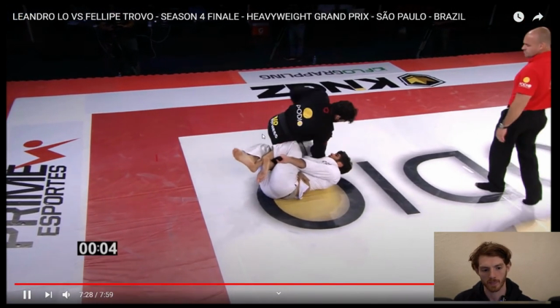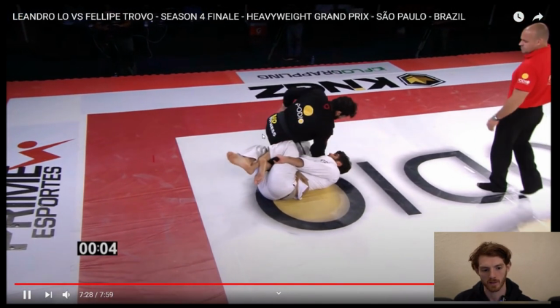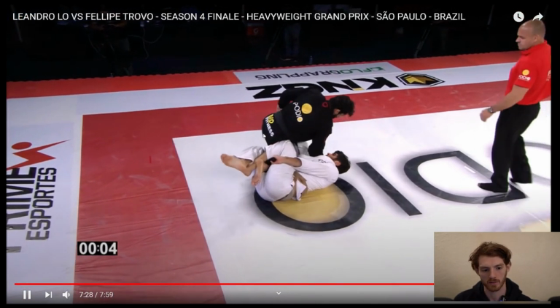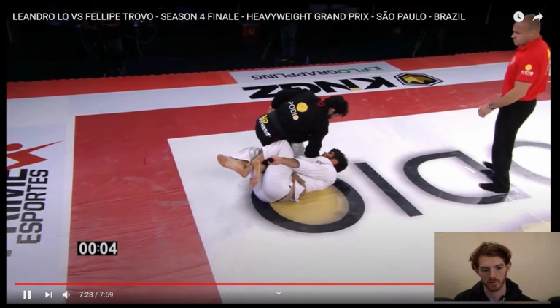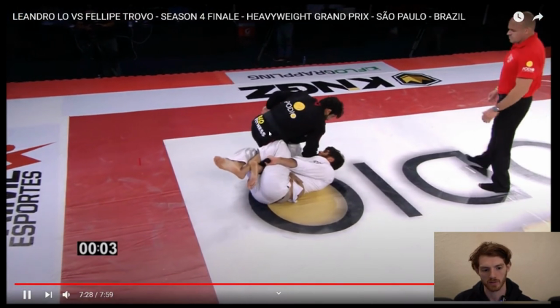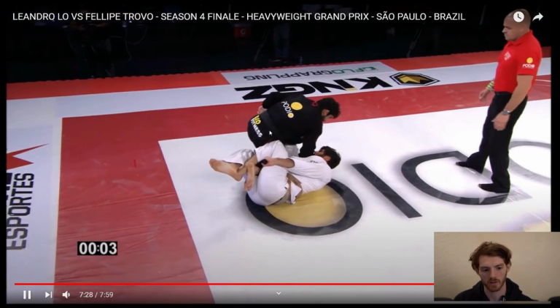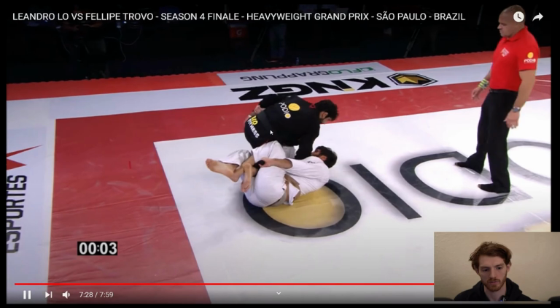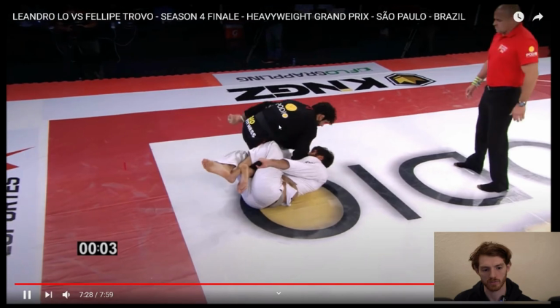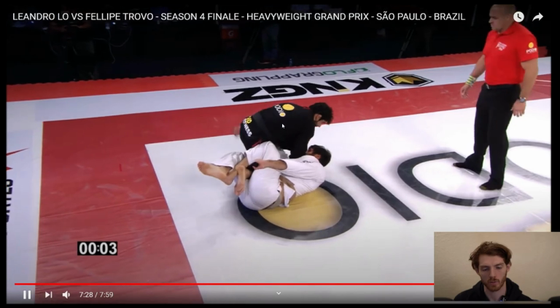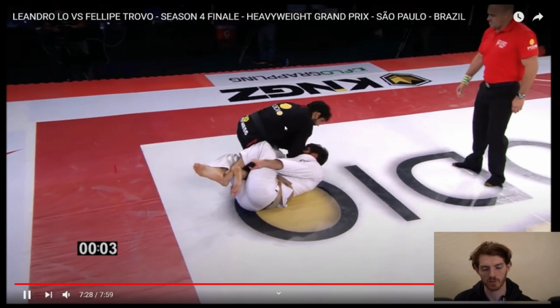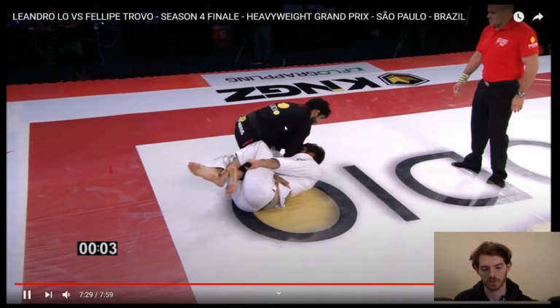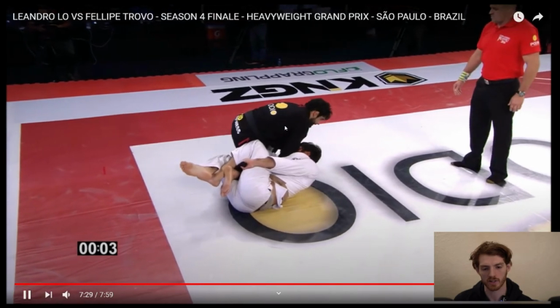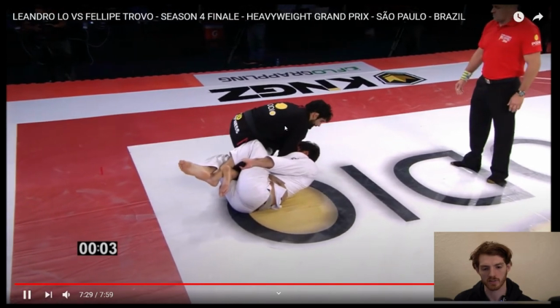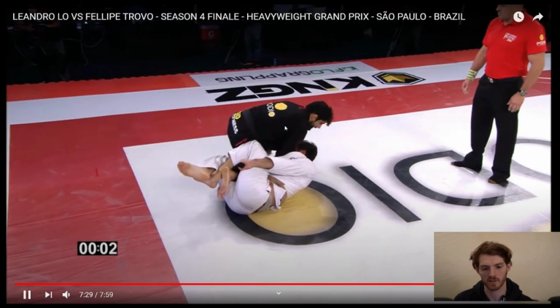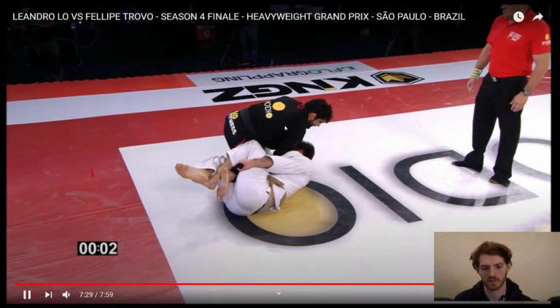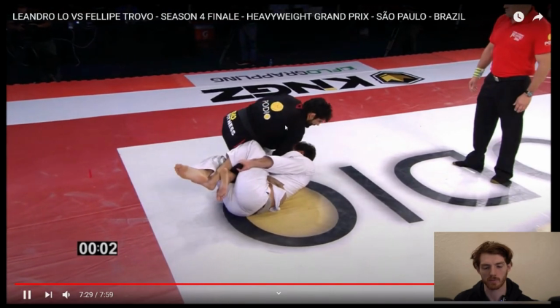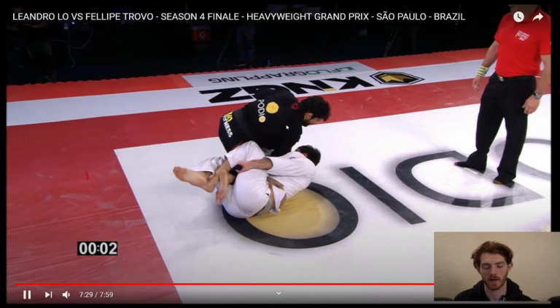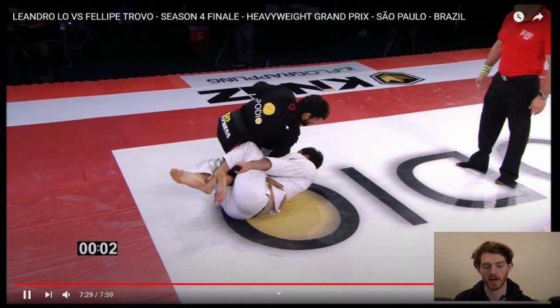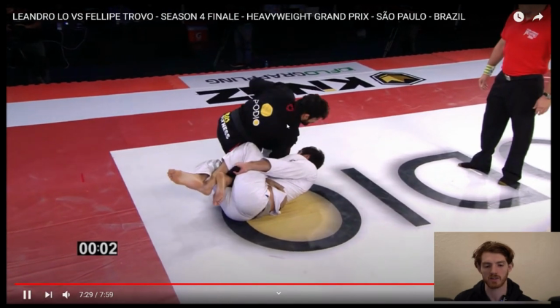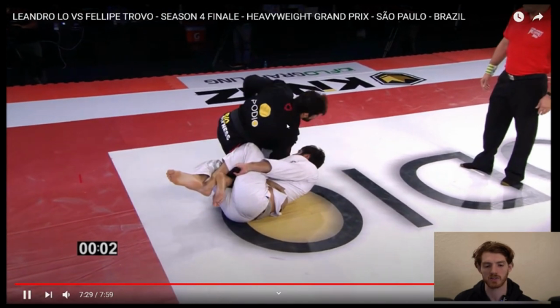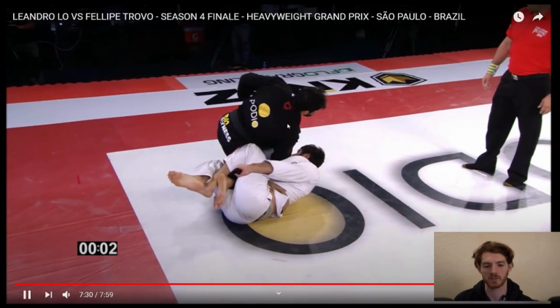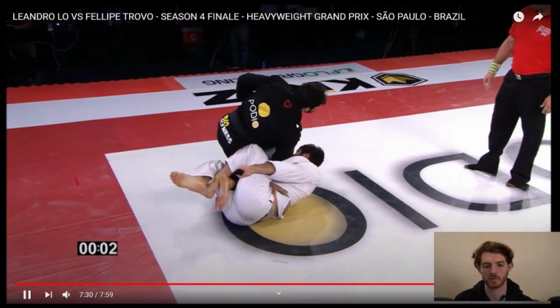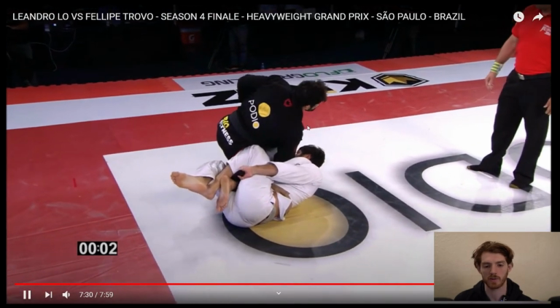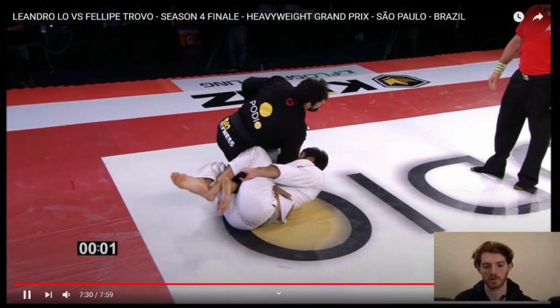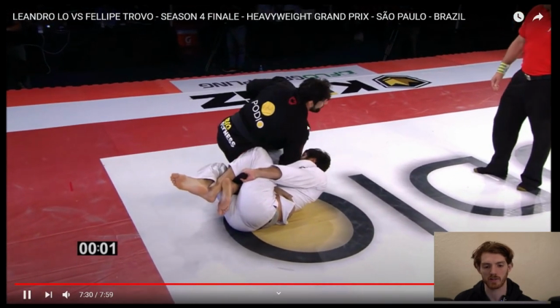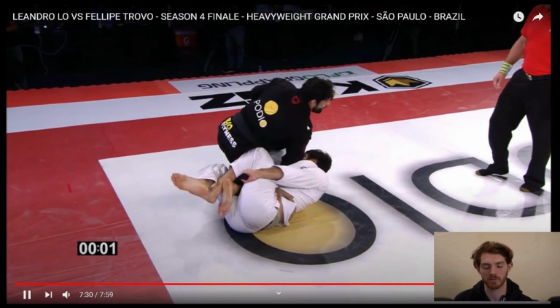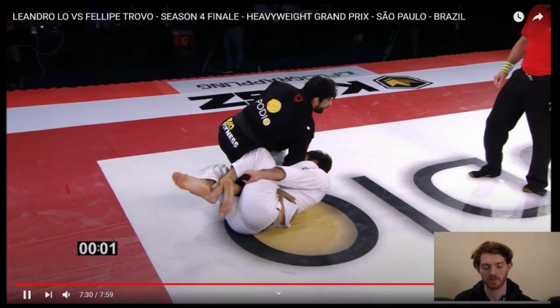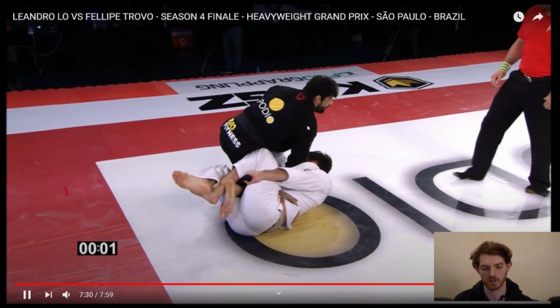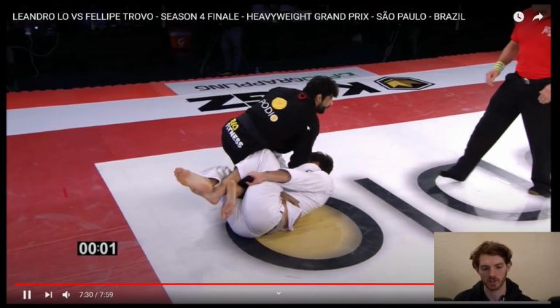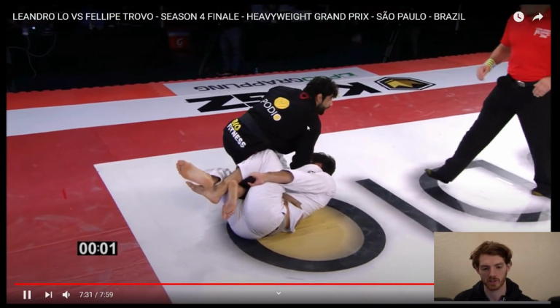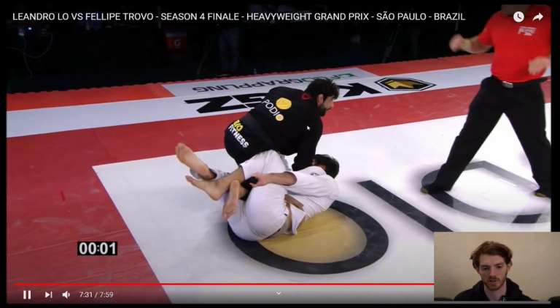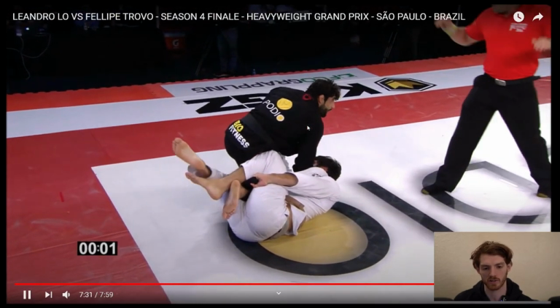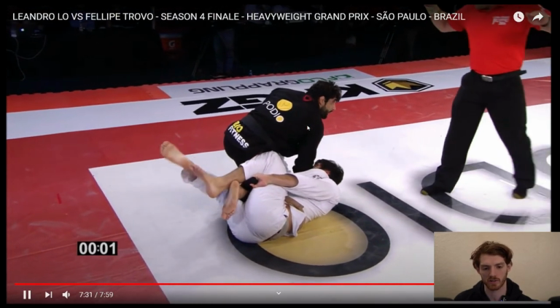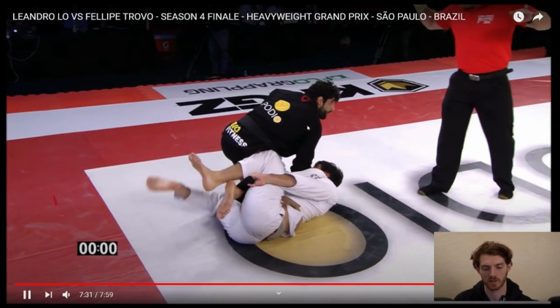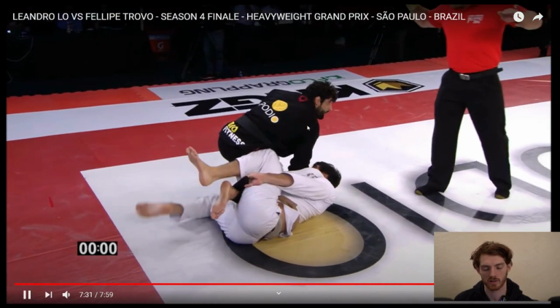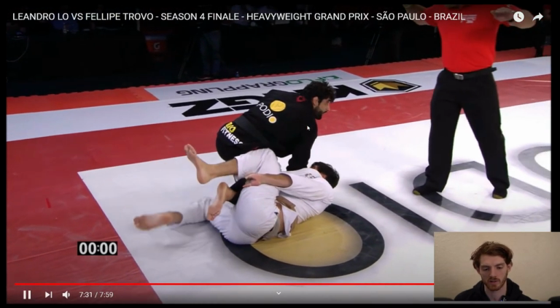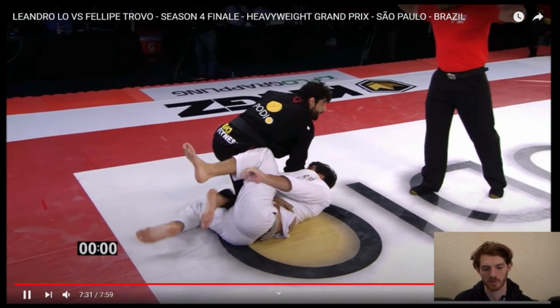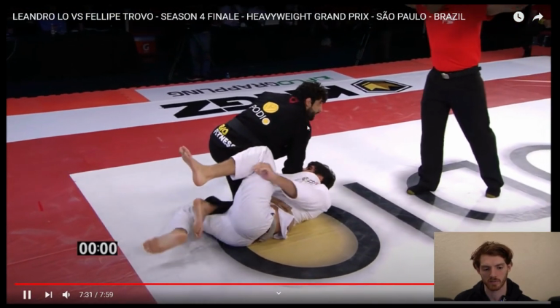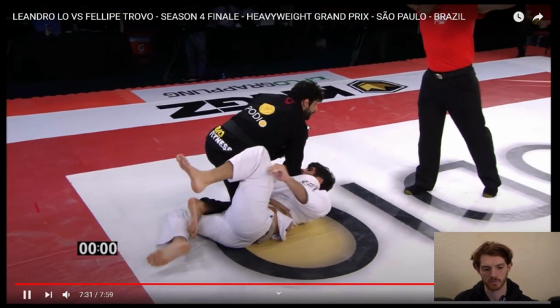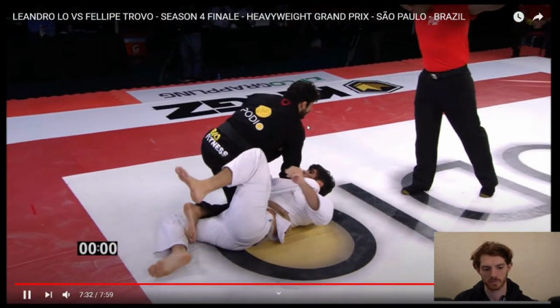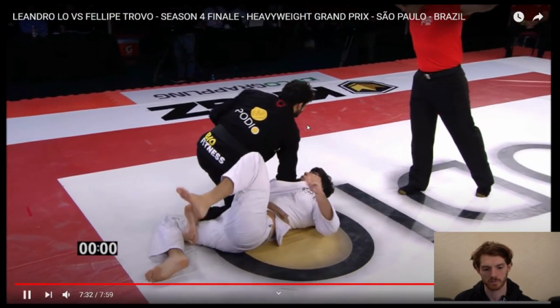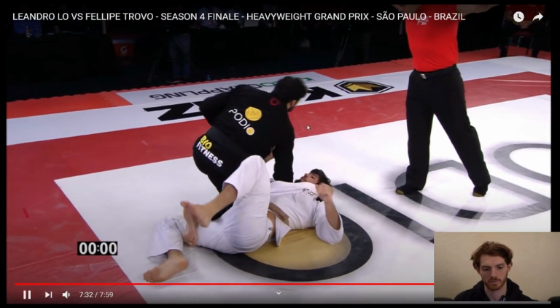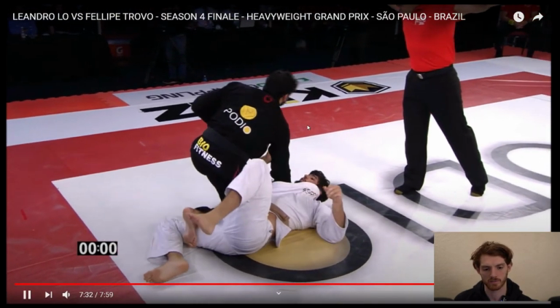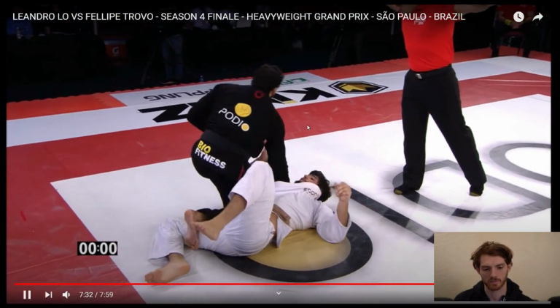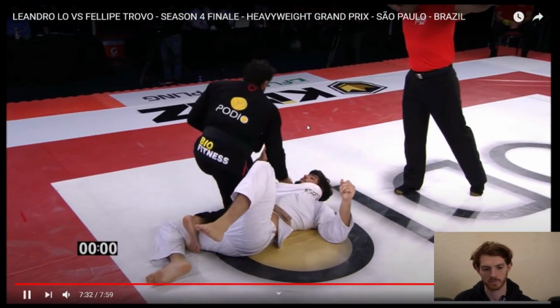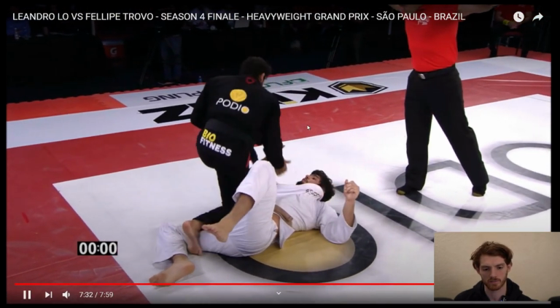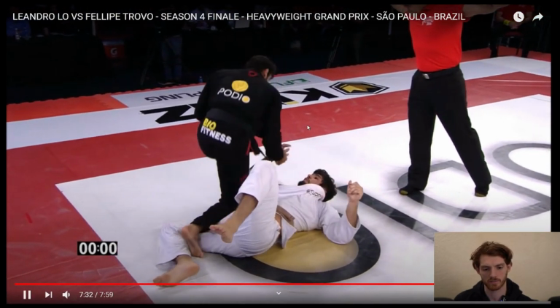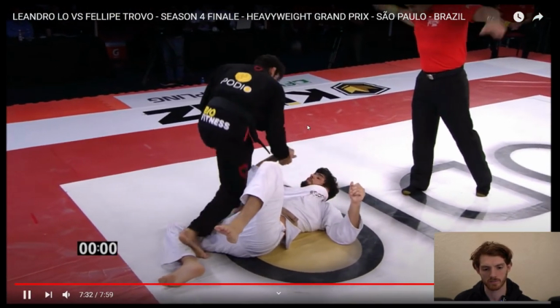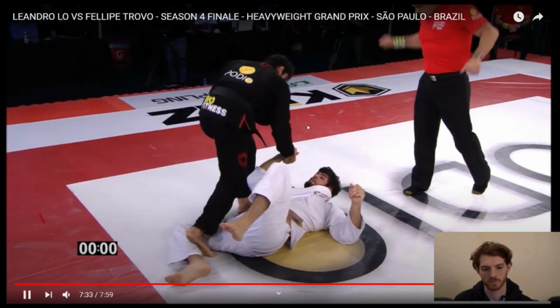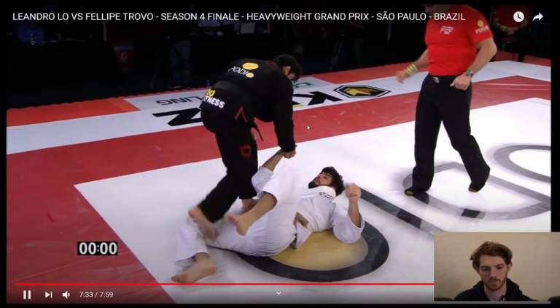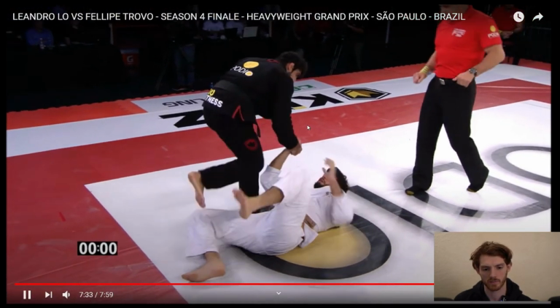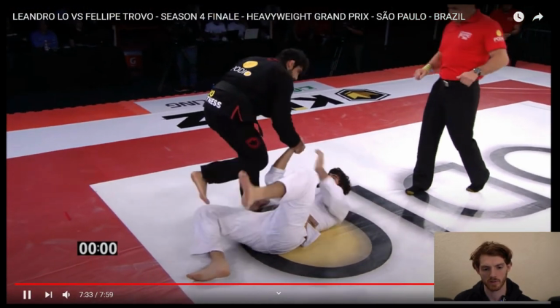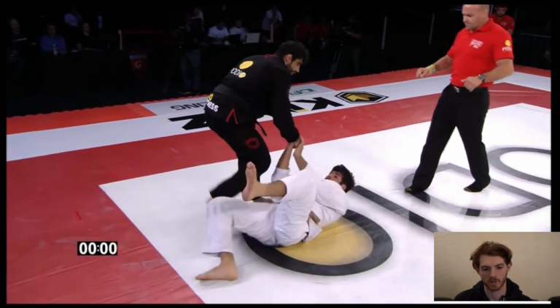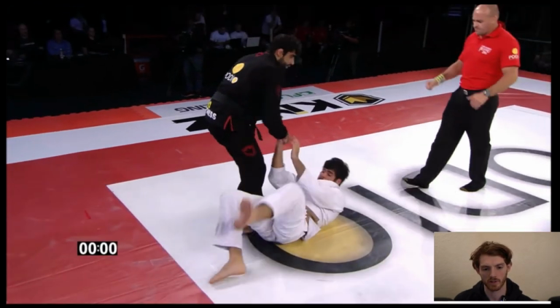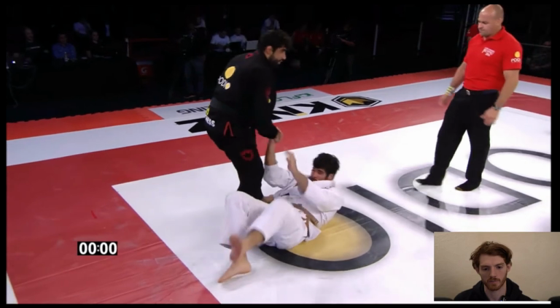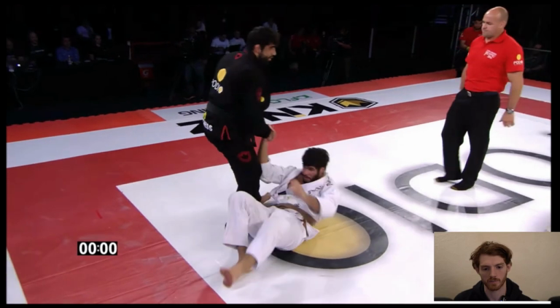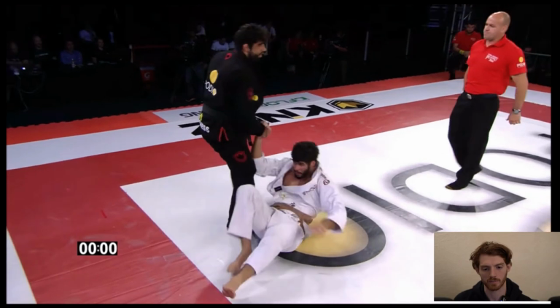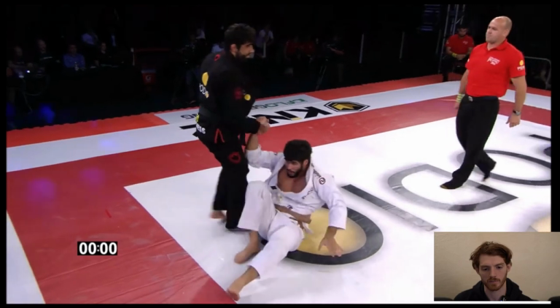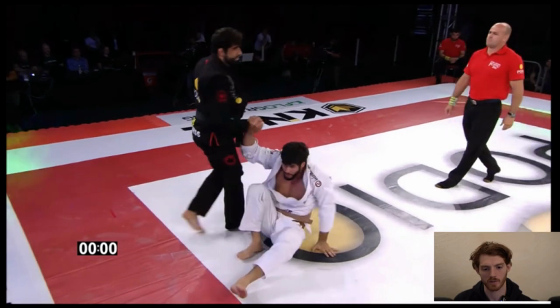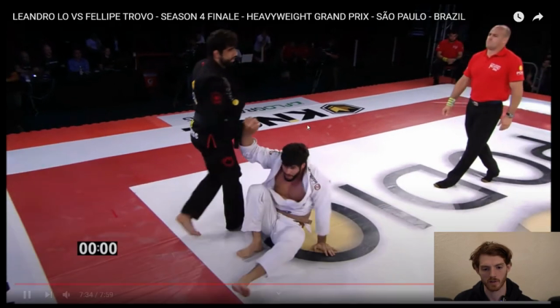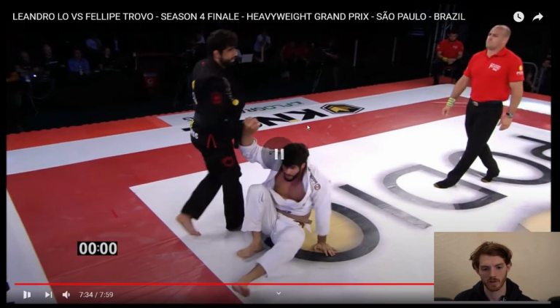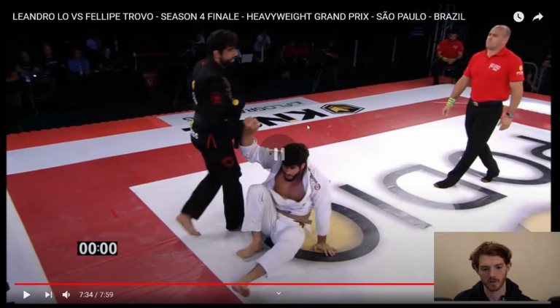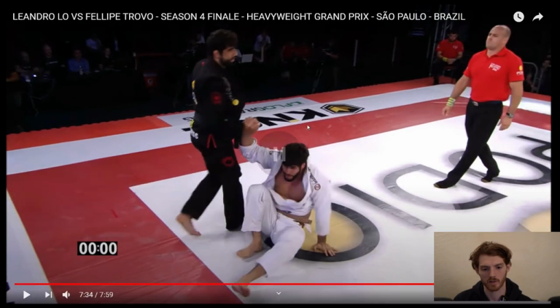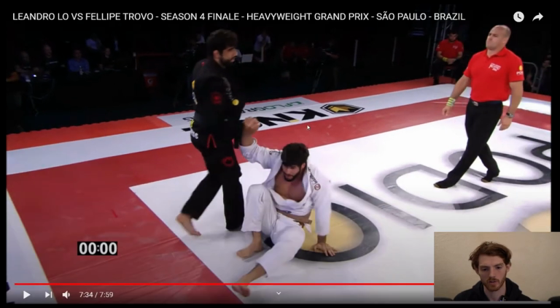It's like four seconds left in the match and he's probably going to finish it here. There you go. Cool.